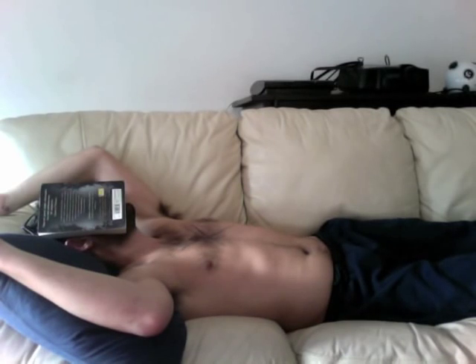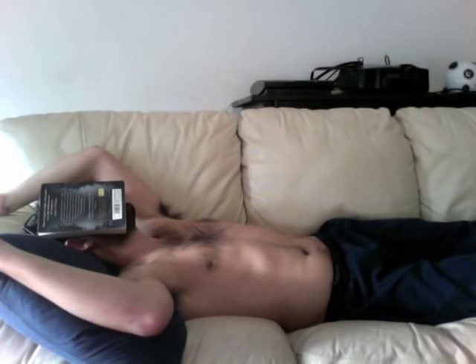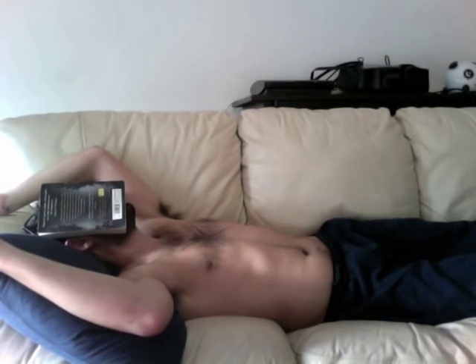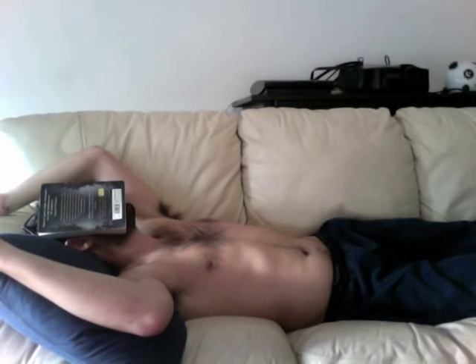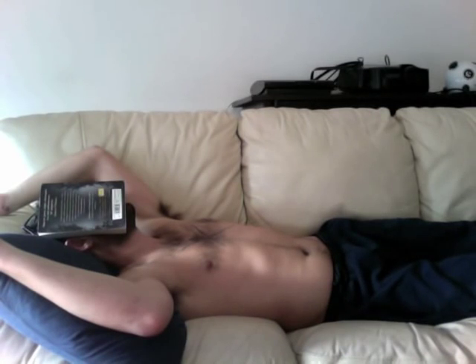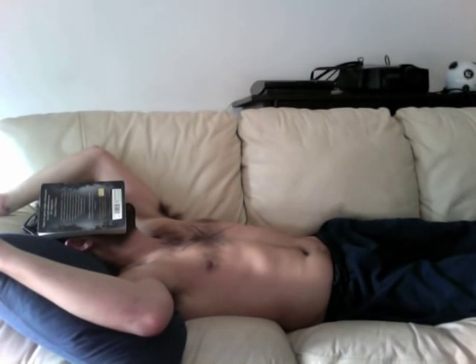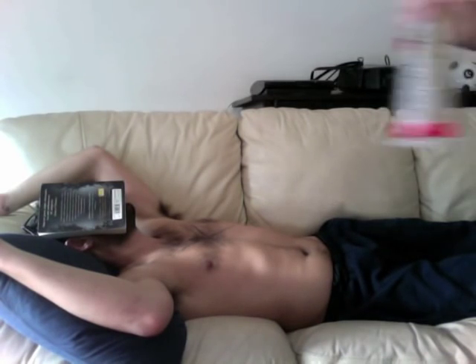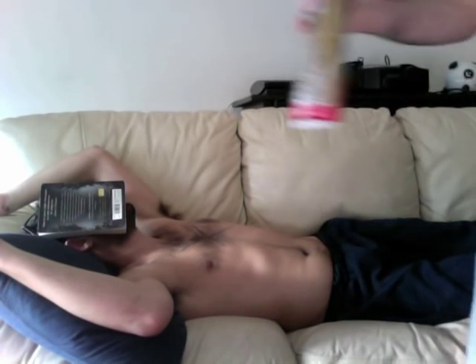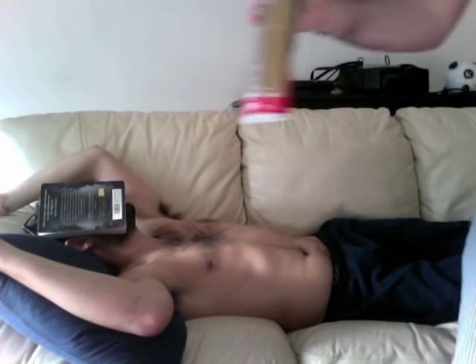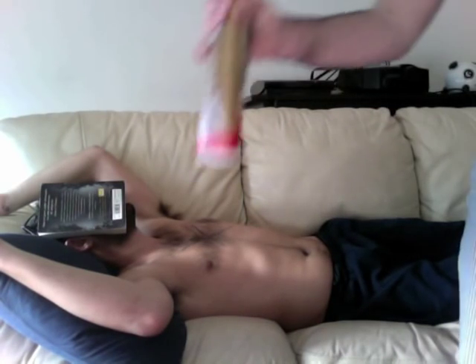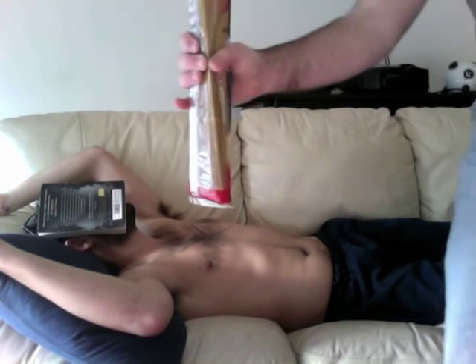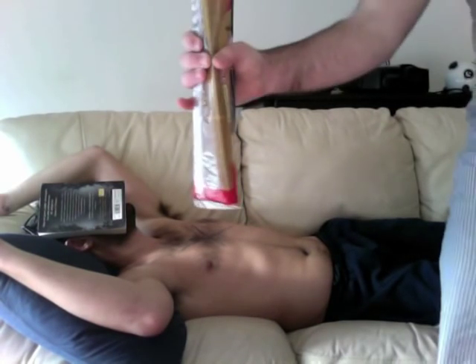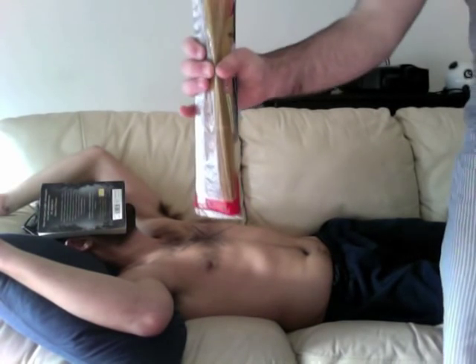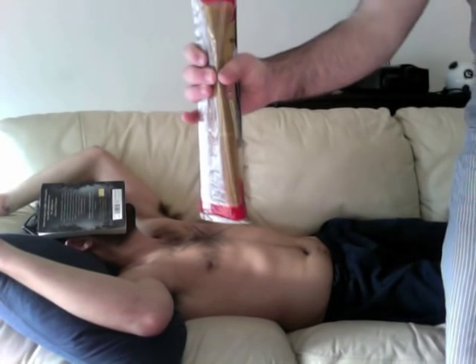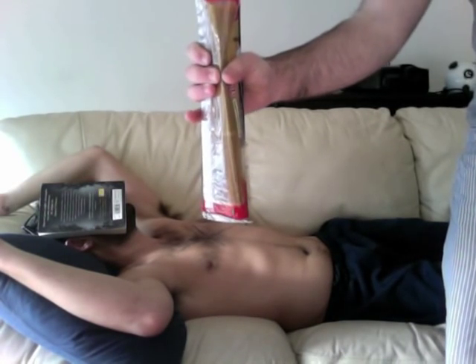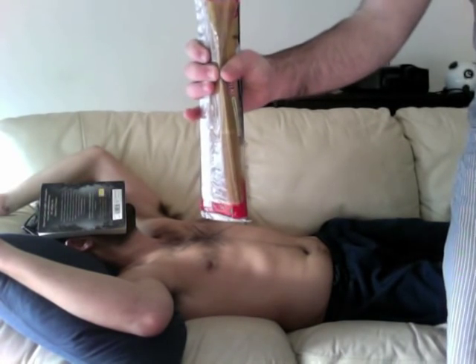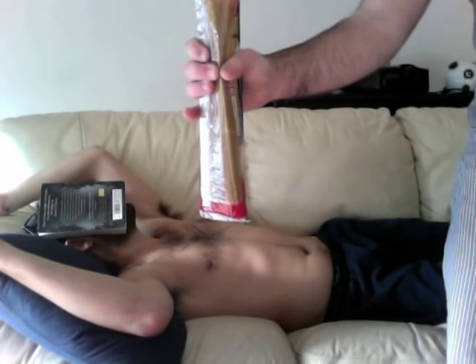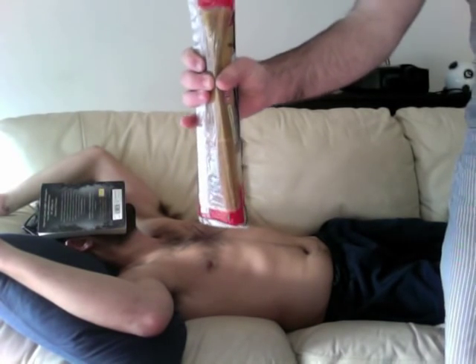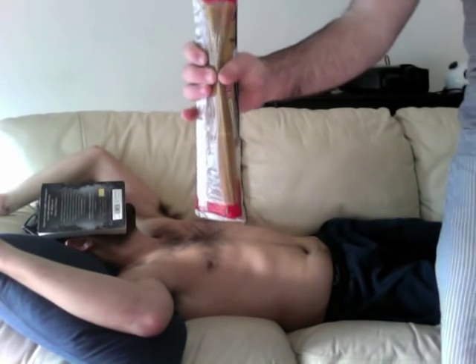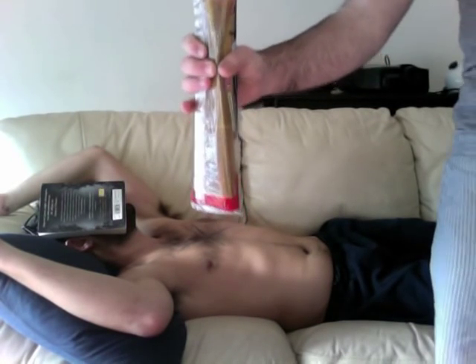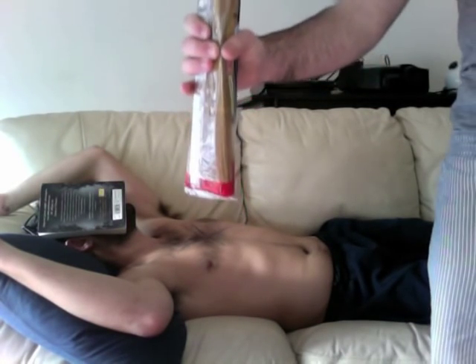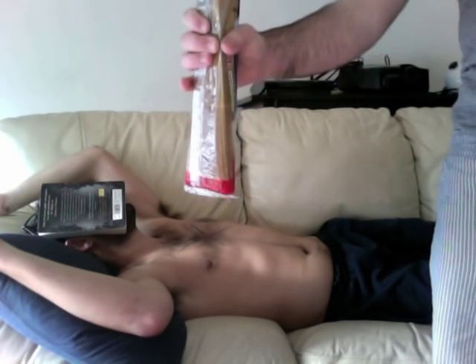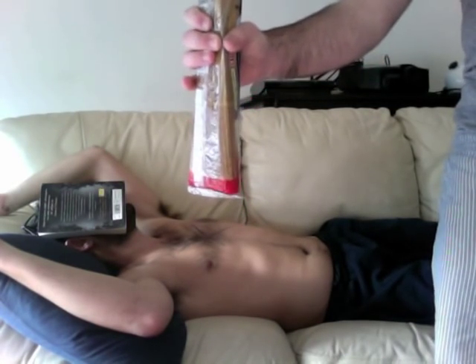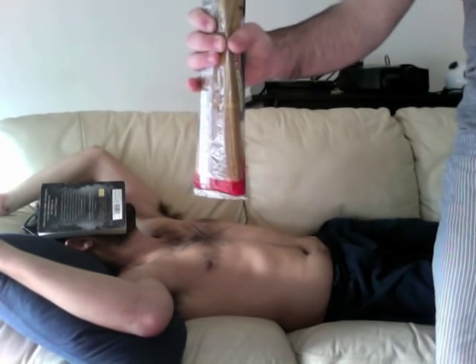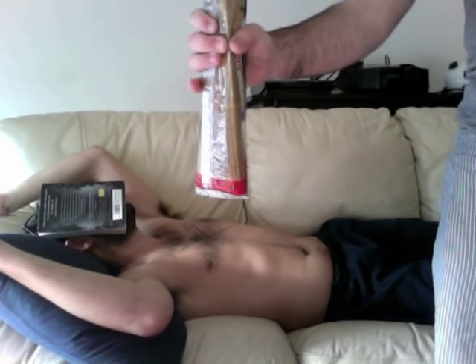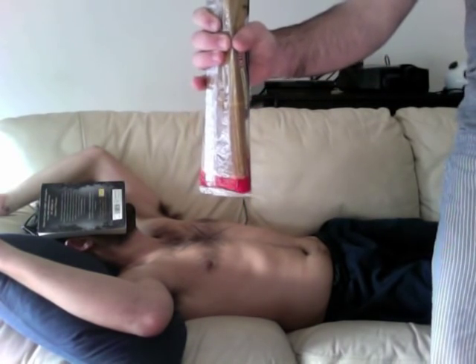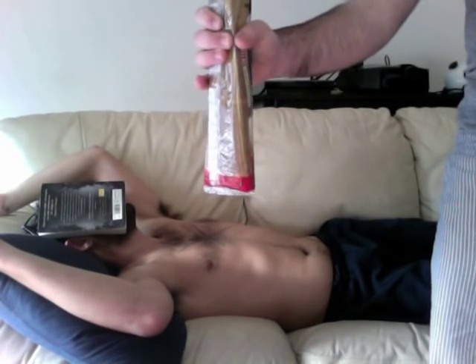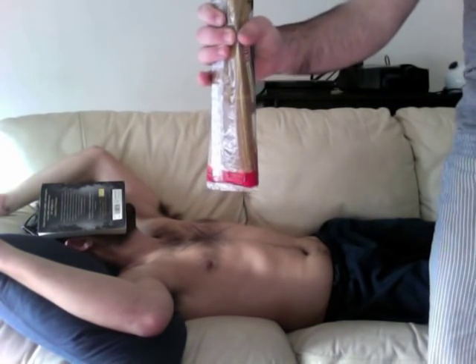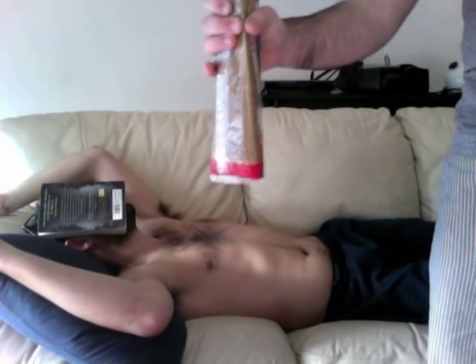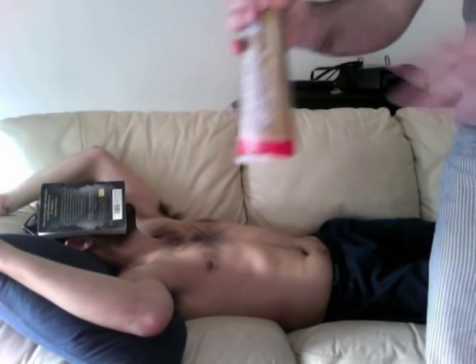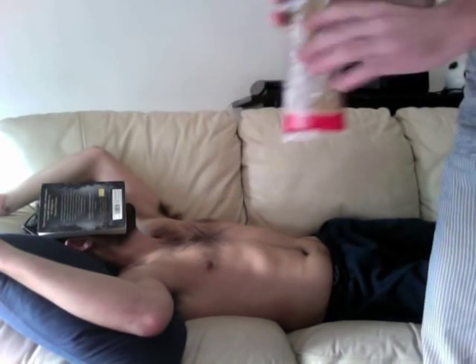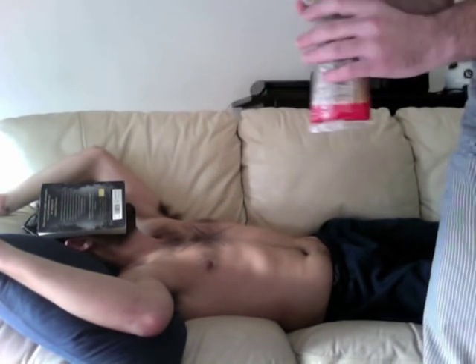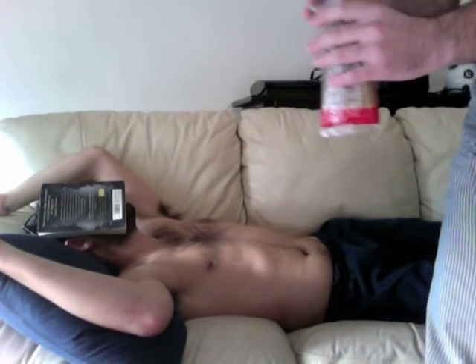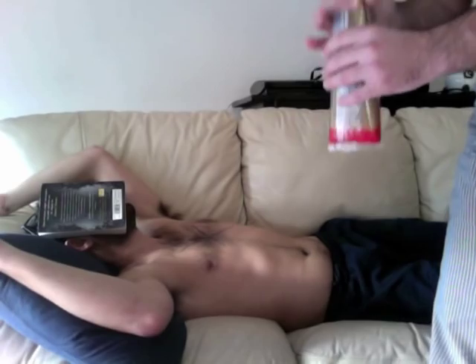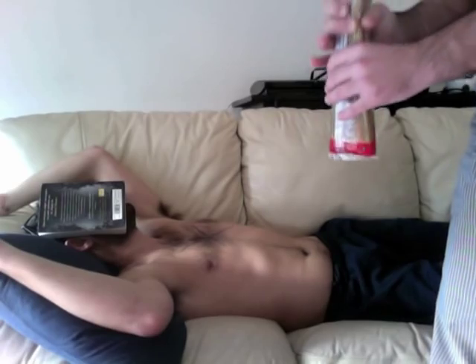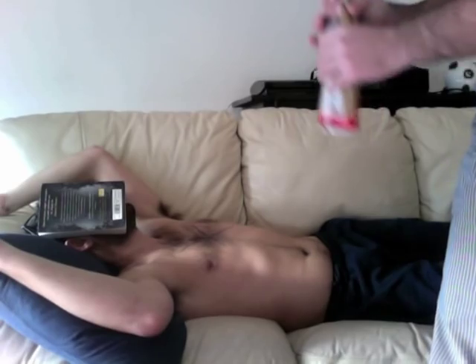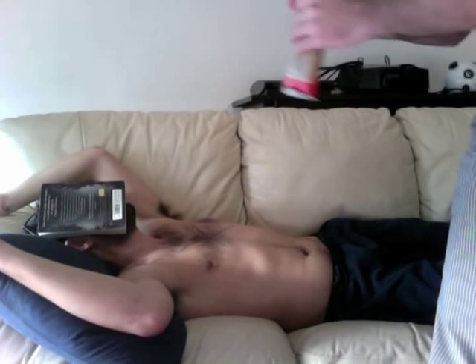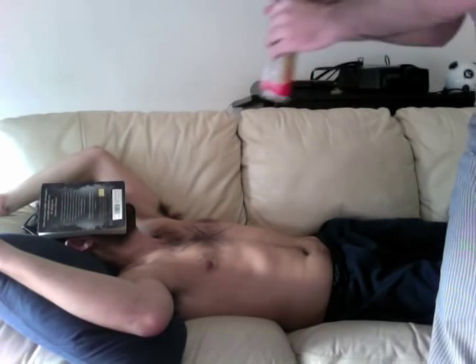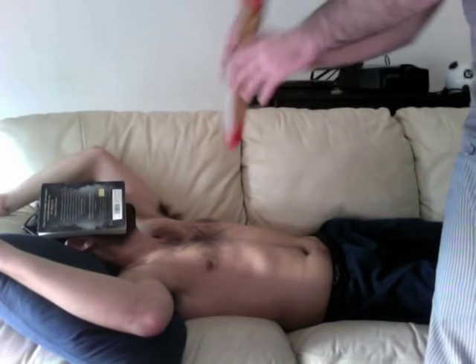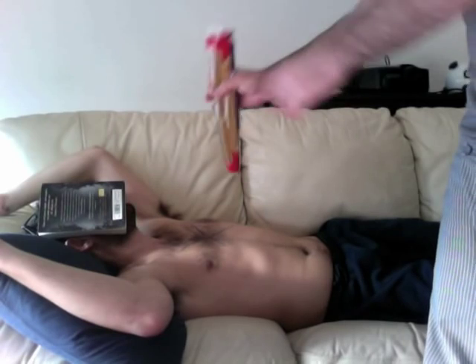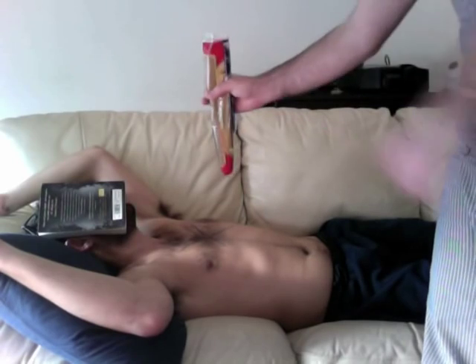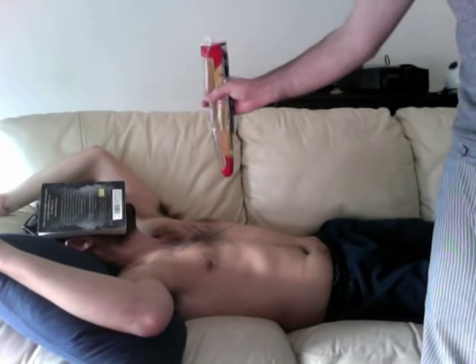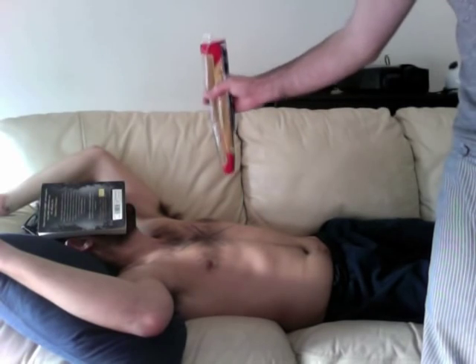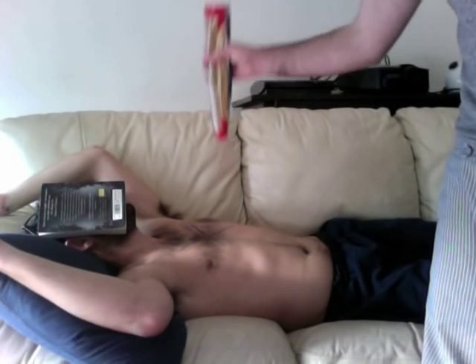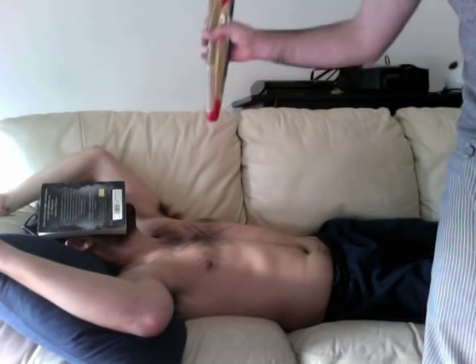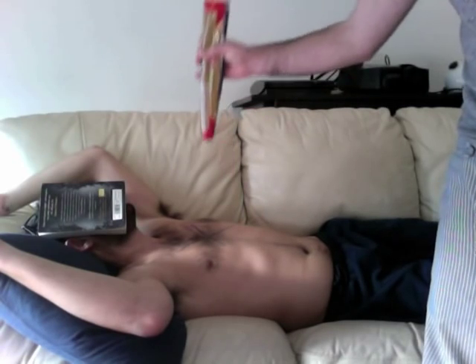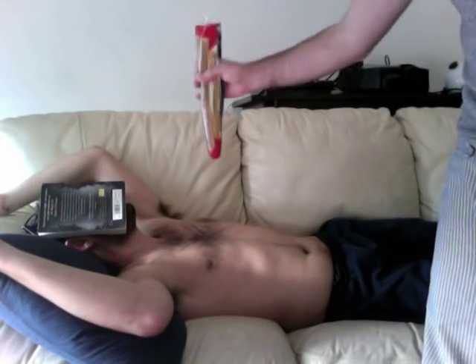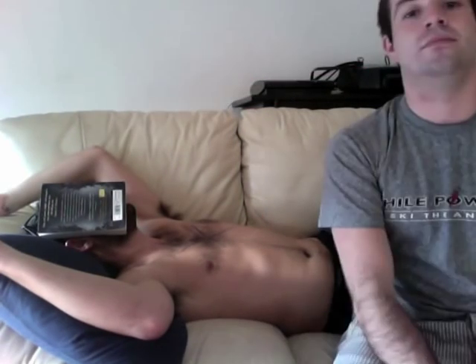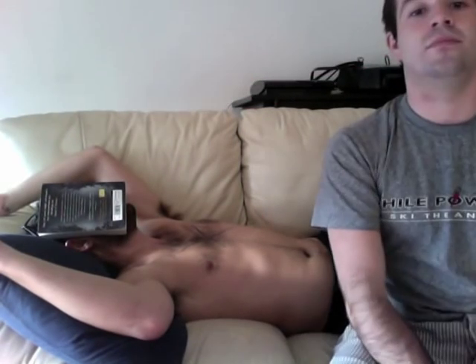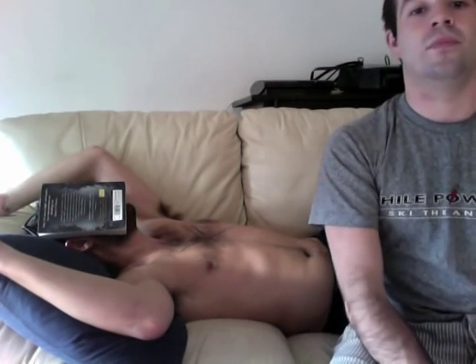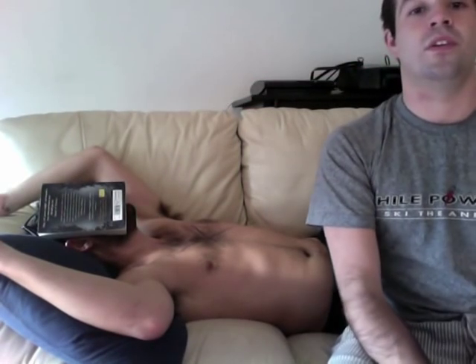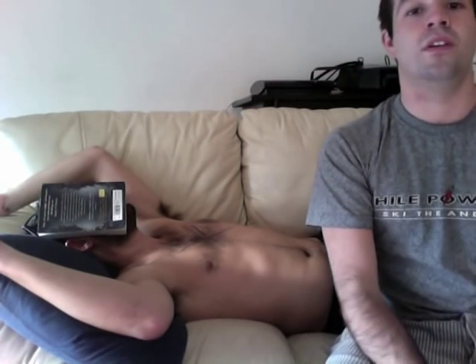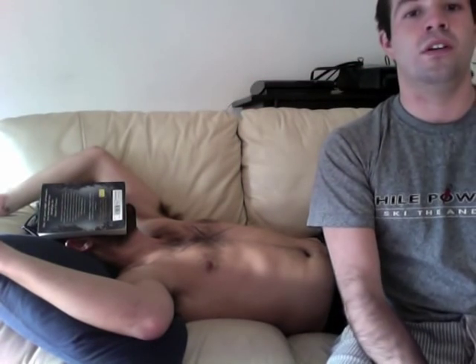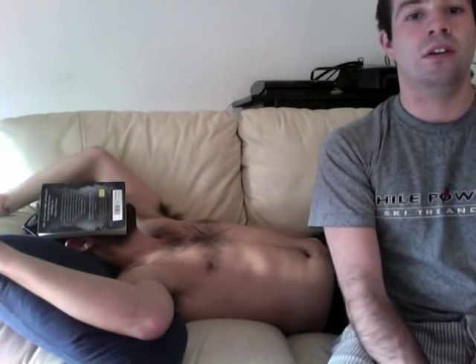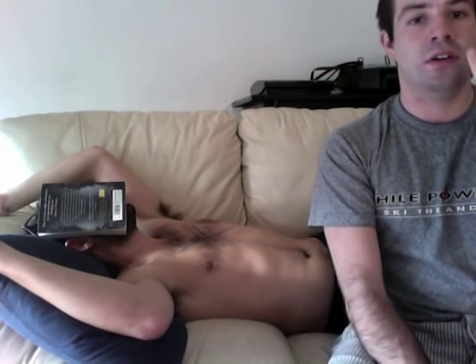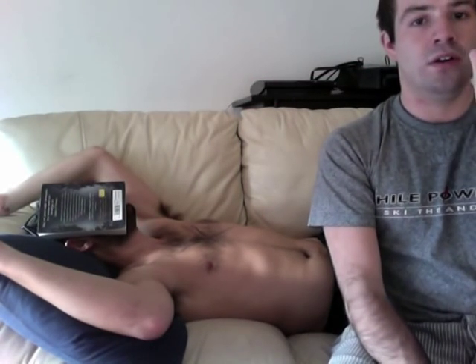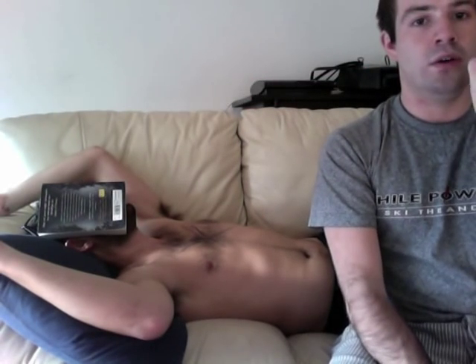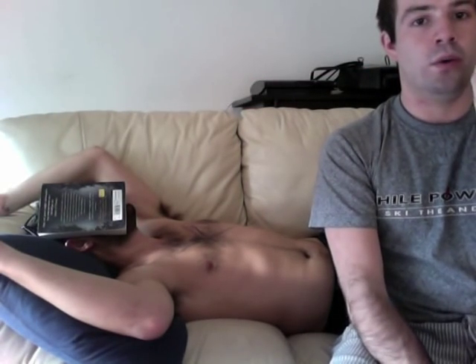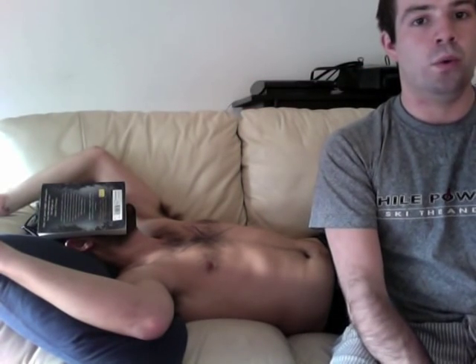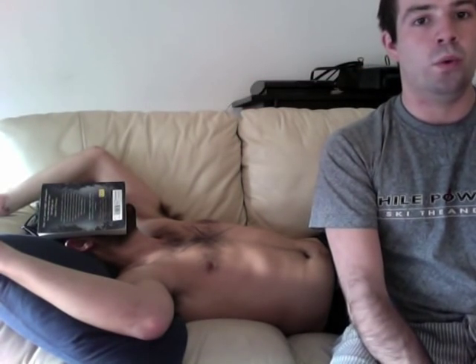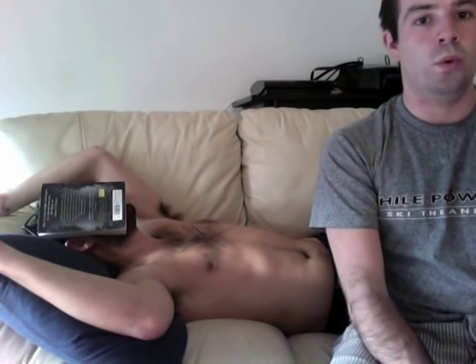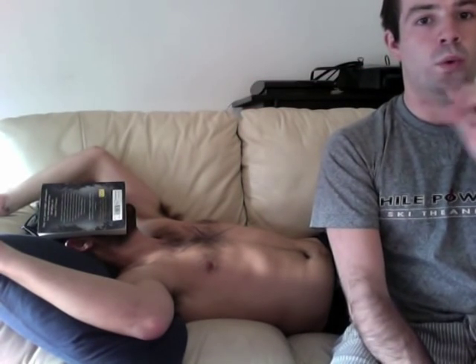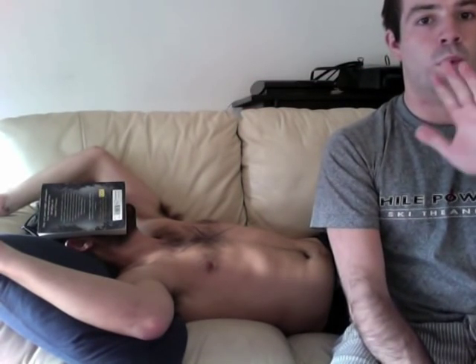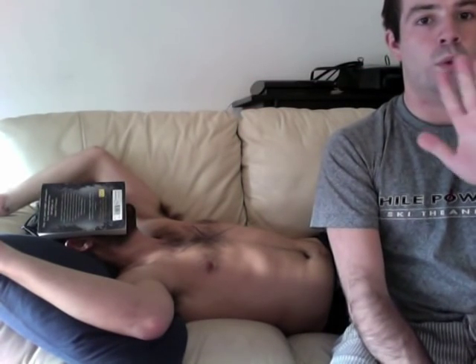Or you can do it on the chest of your flatmates, but this requires much more attention and precision.